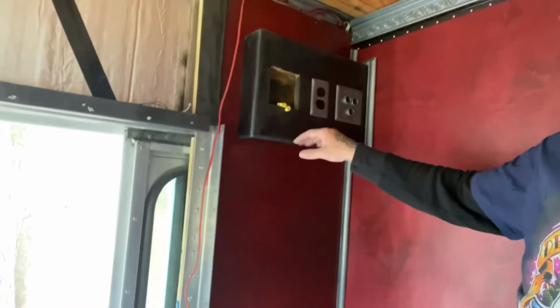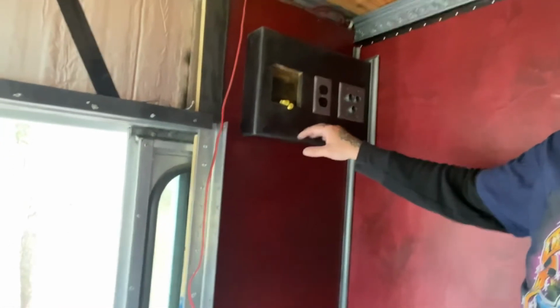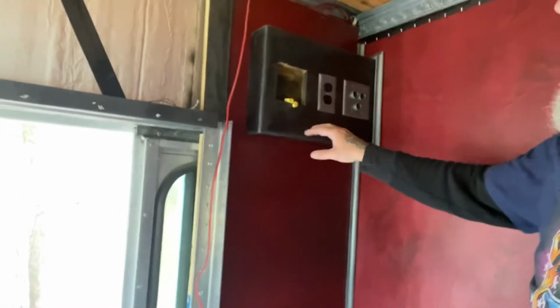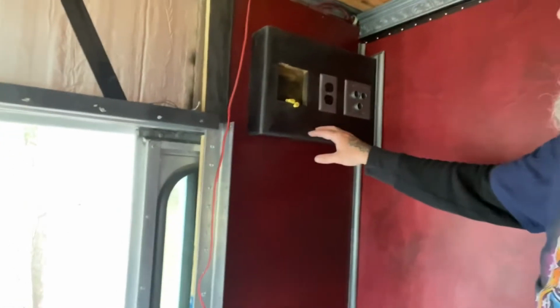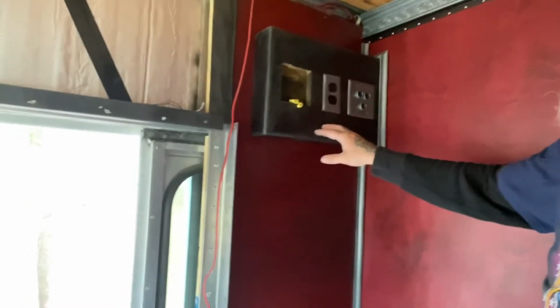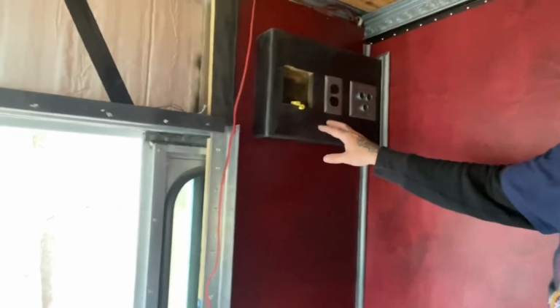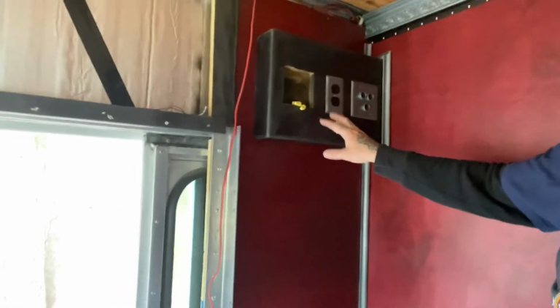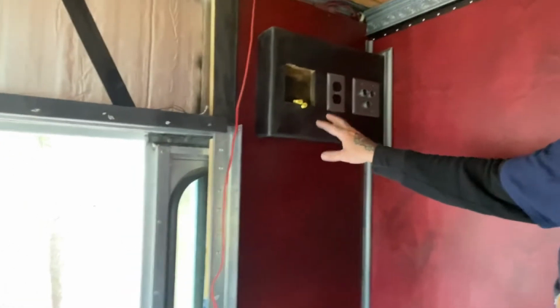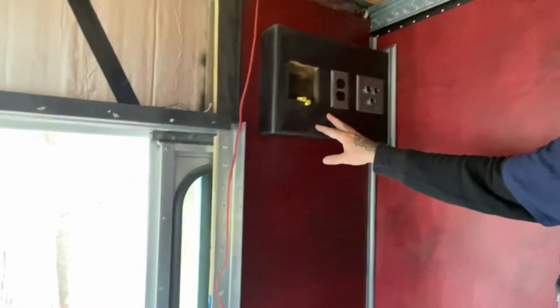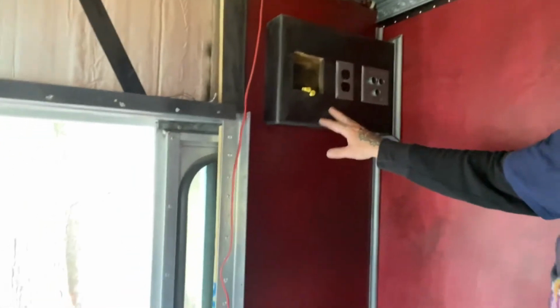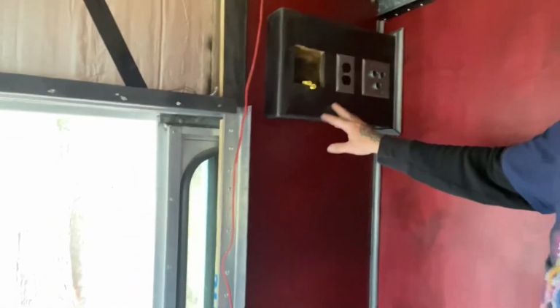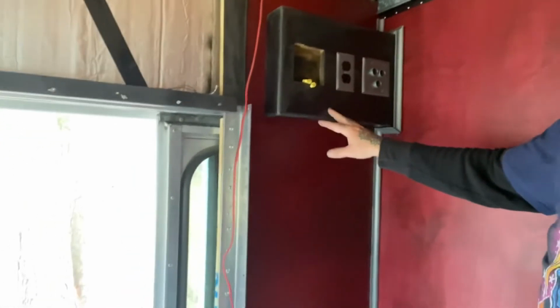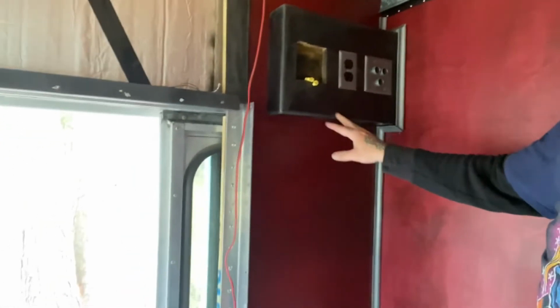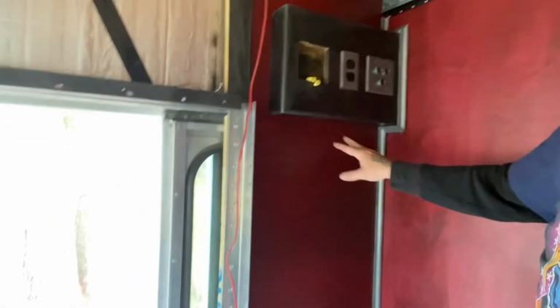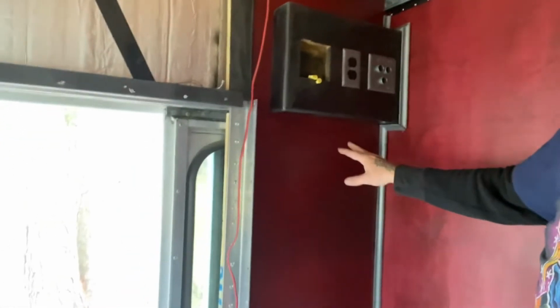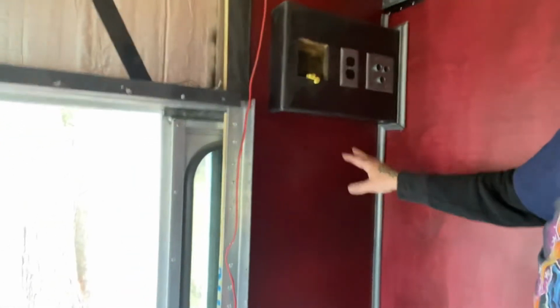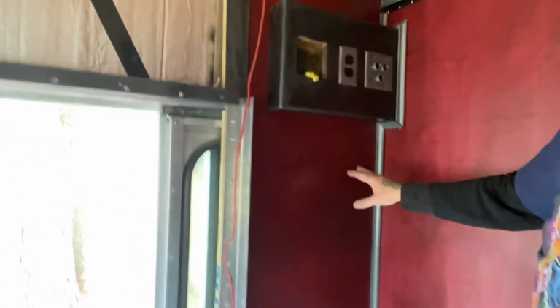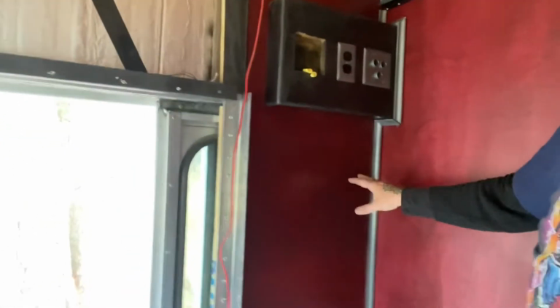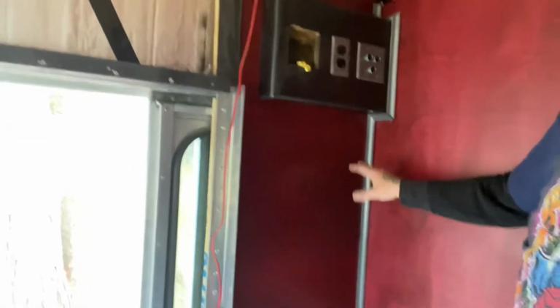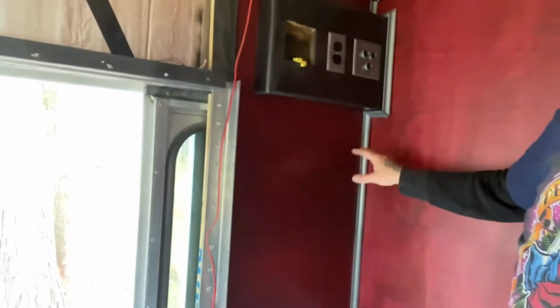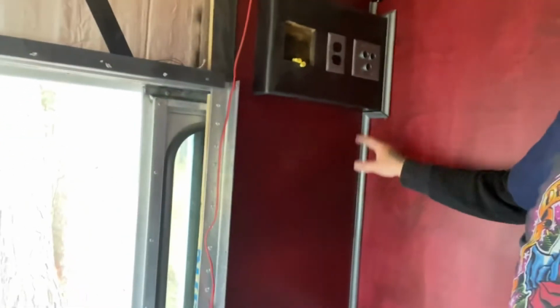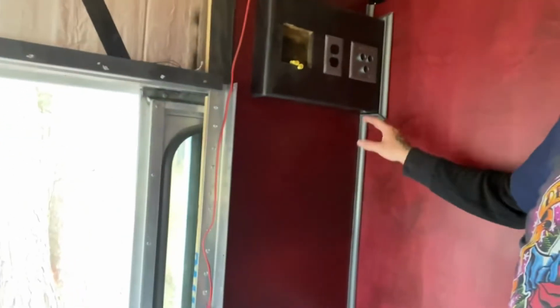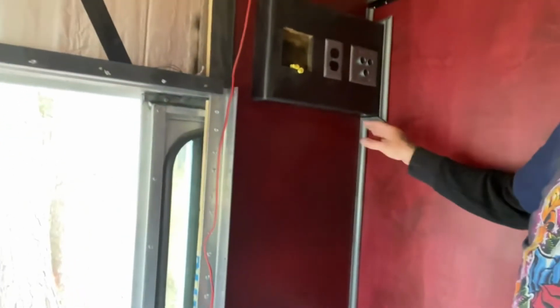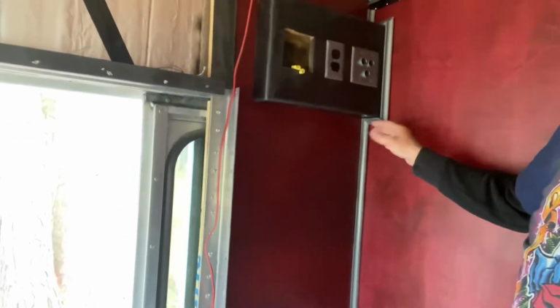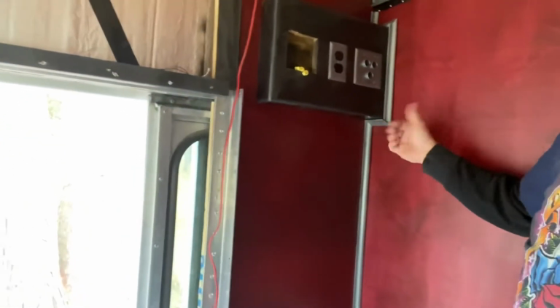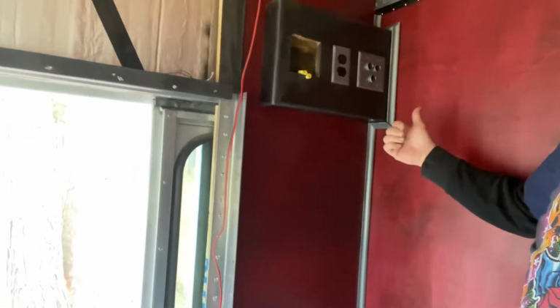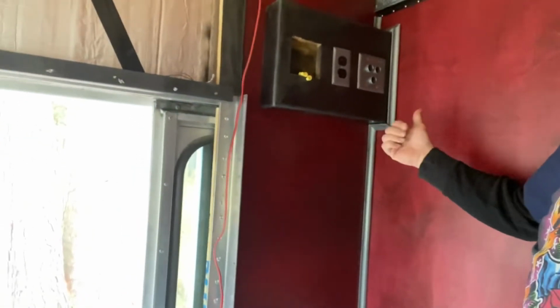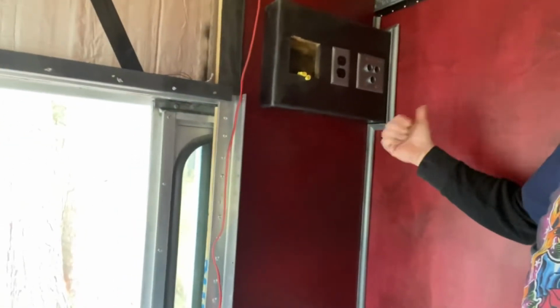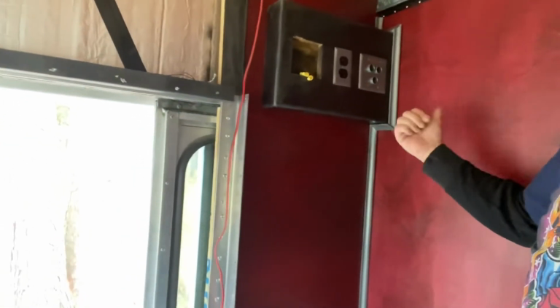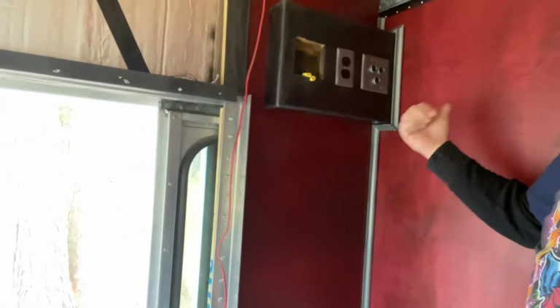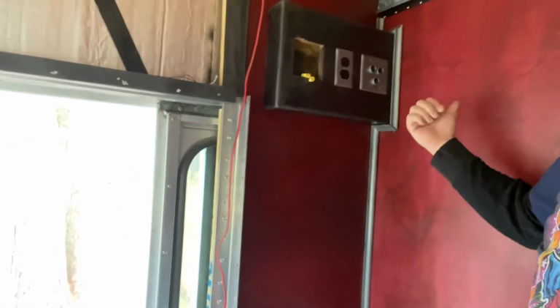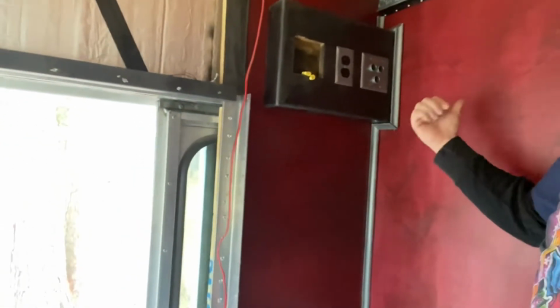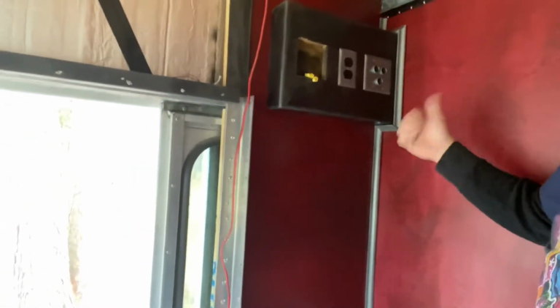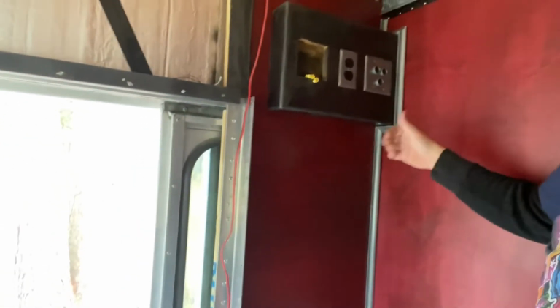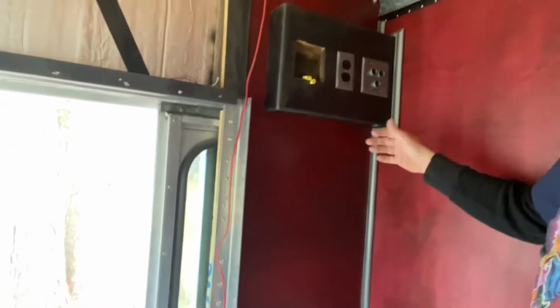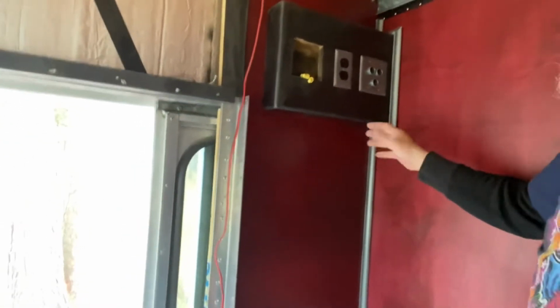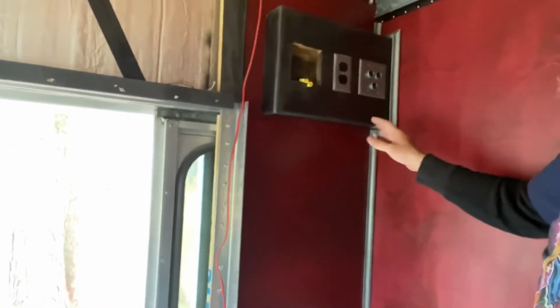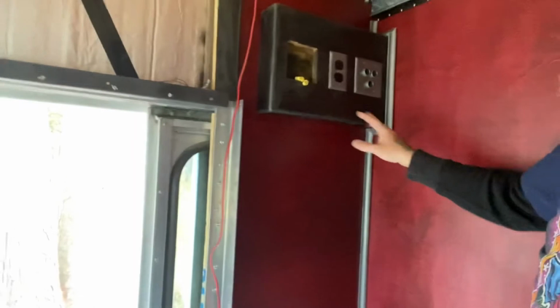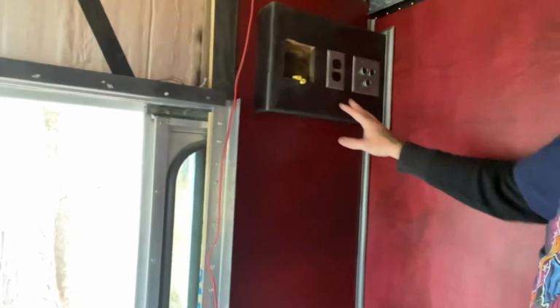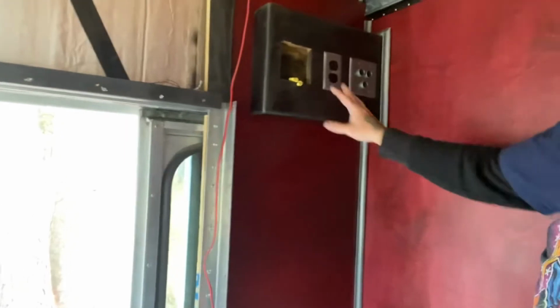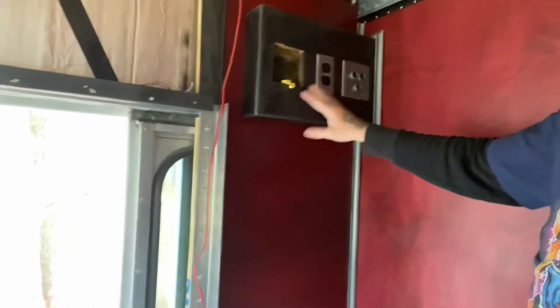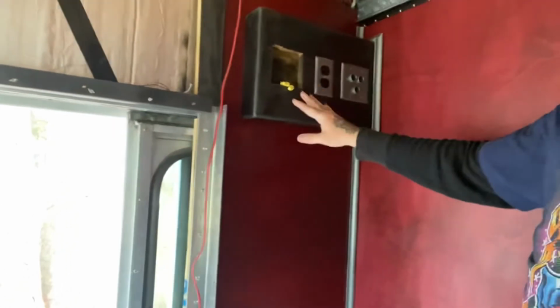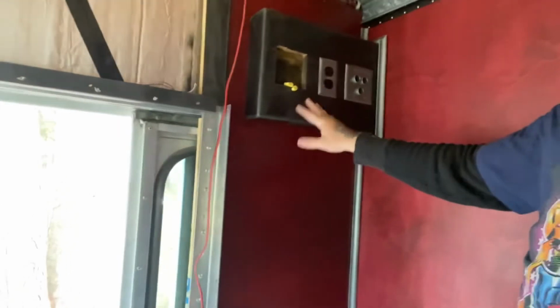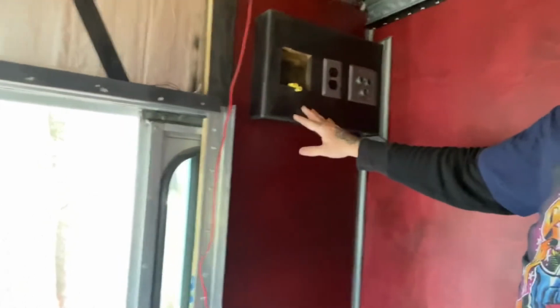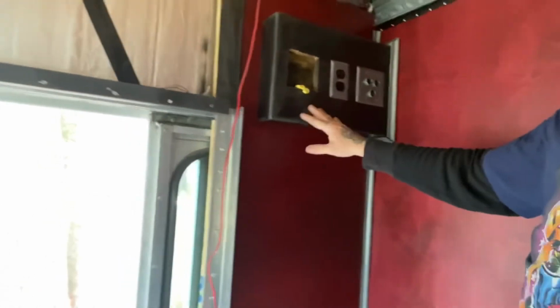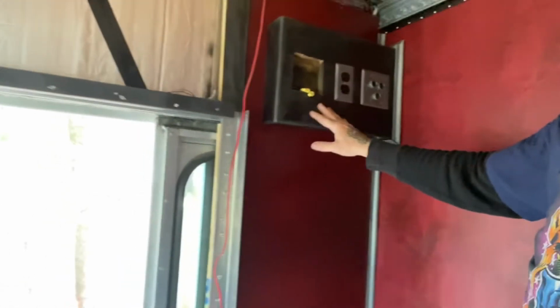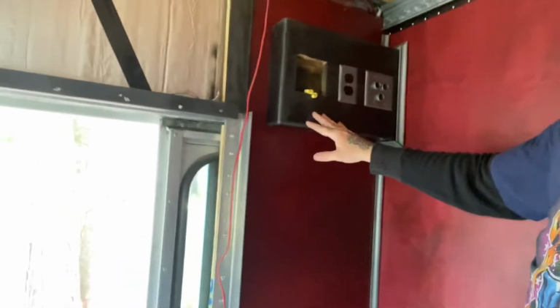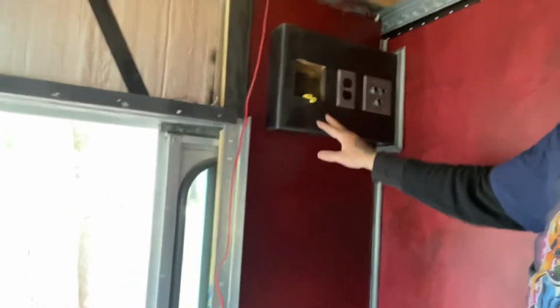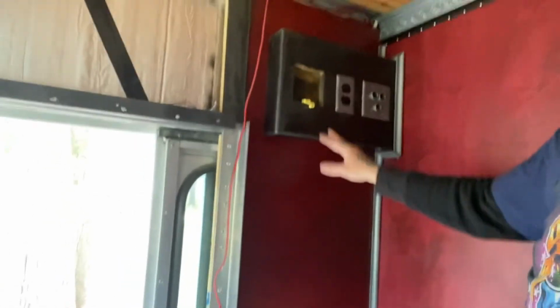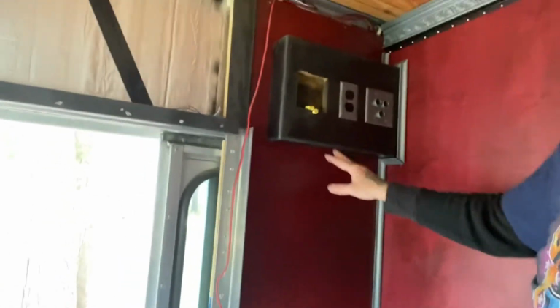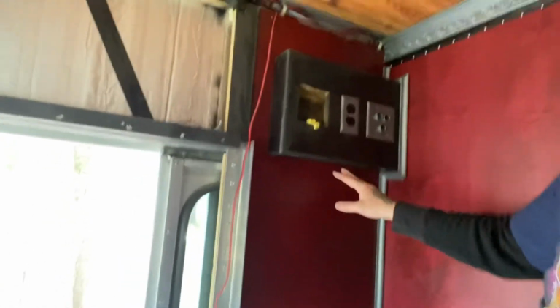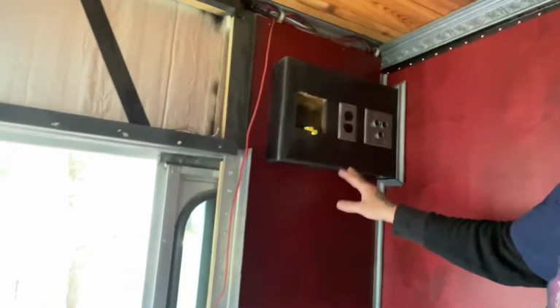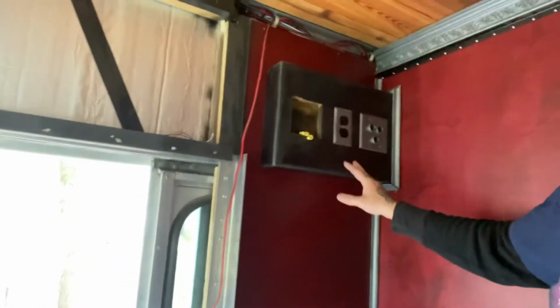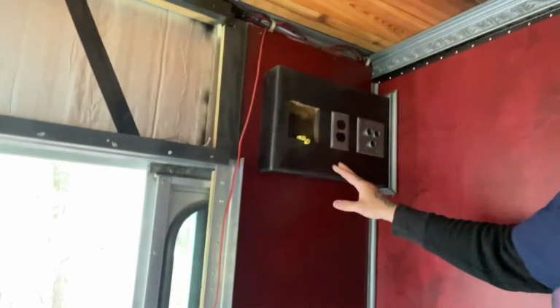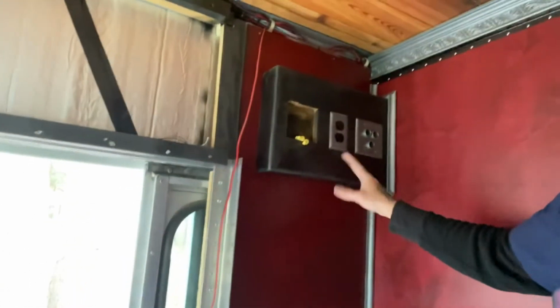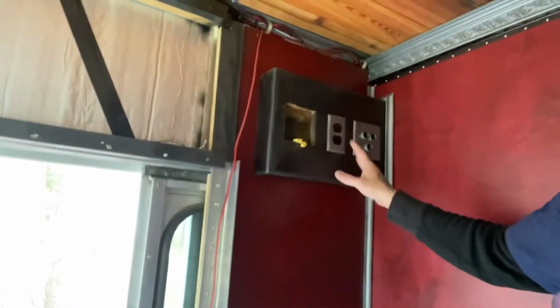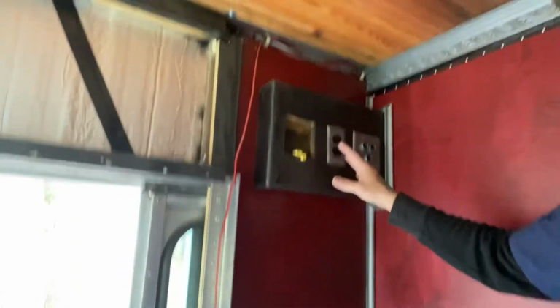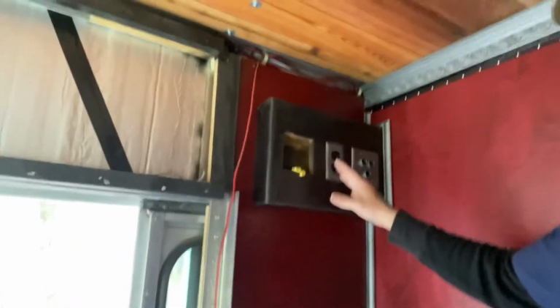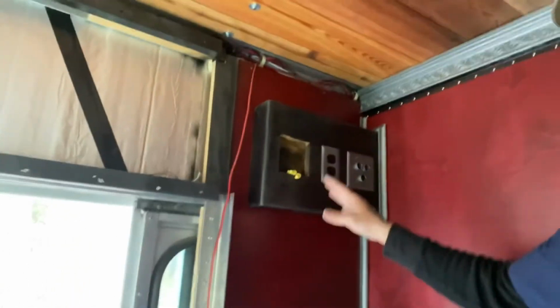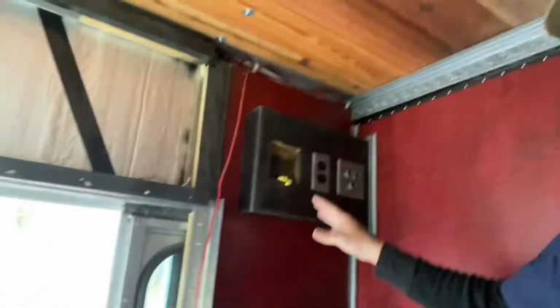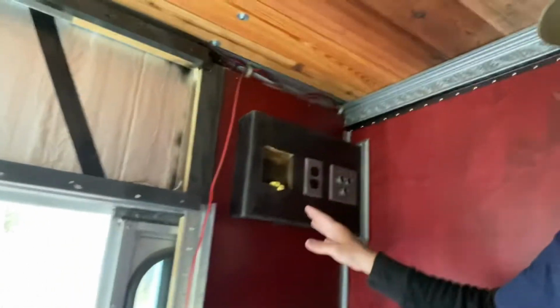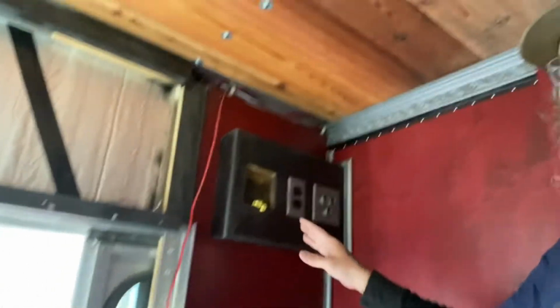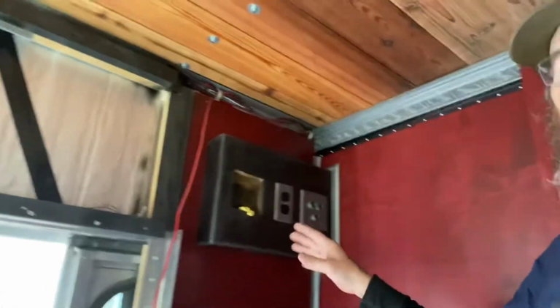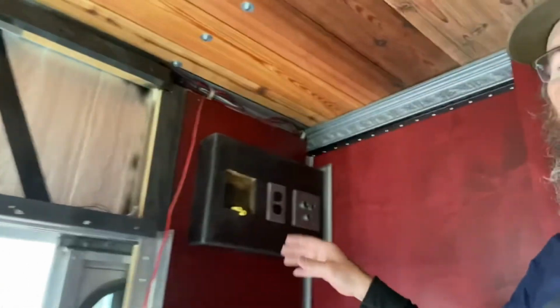I put this wall up here. I moved this outlet — it was on the other side of that wall, and I moved it around.